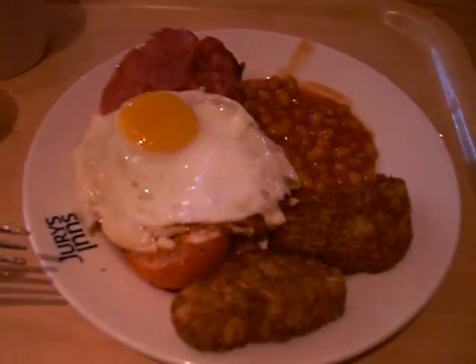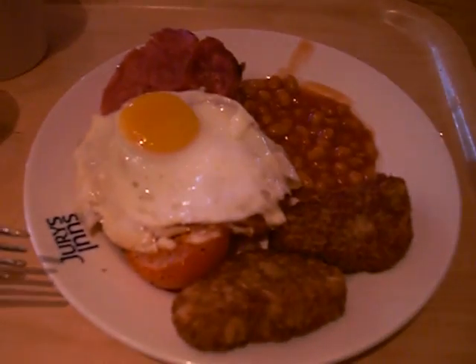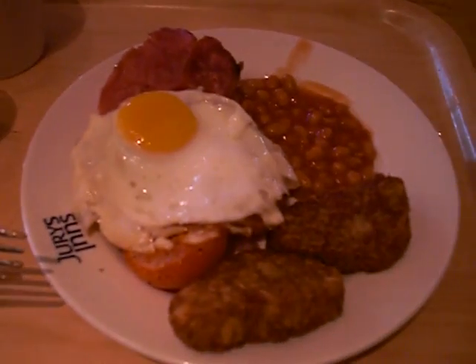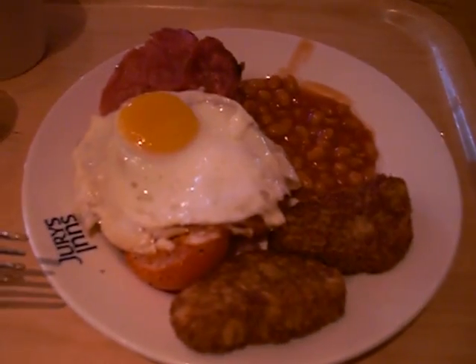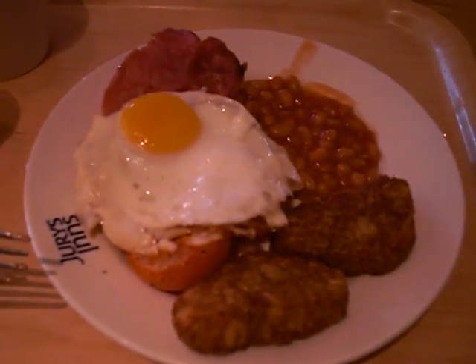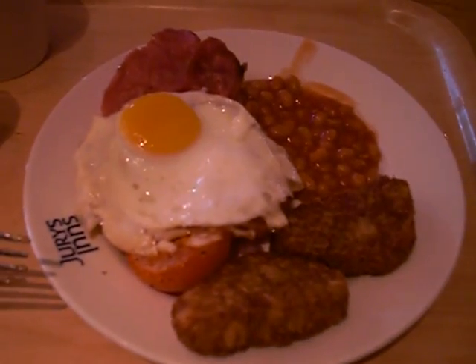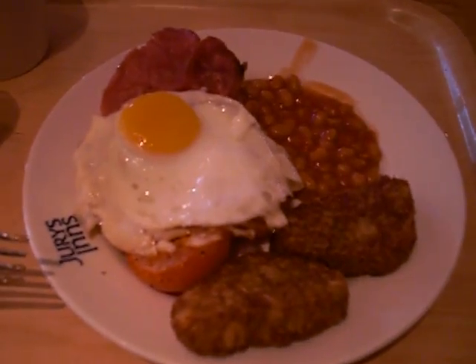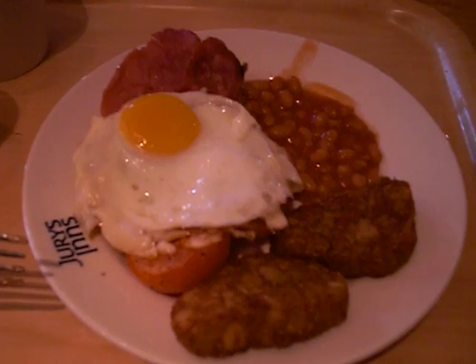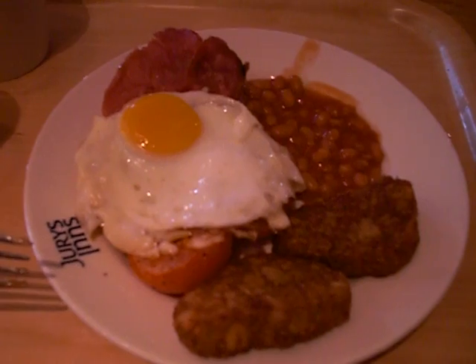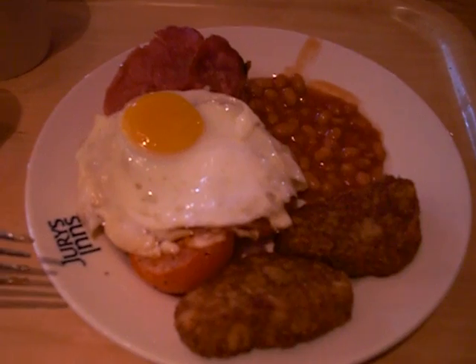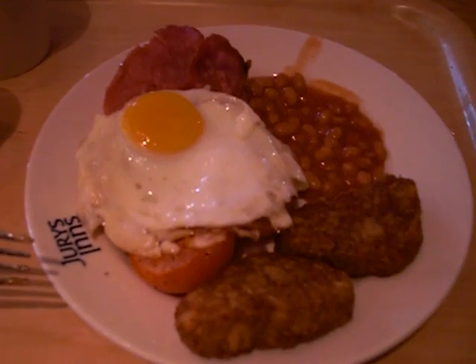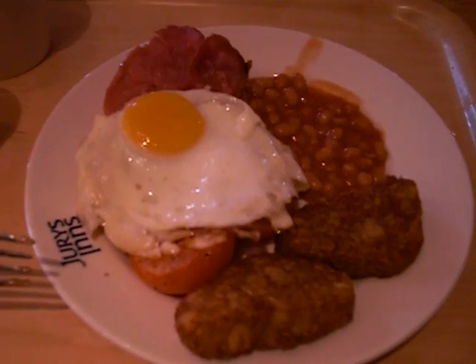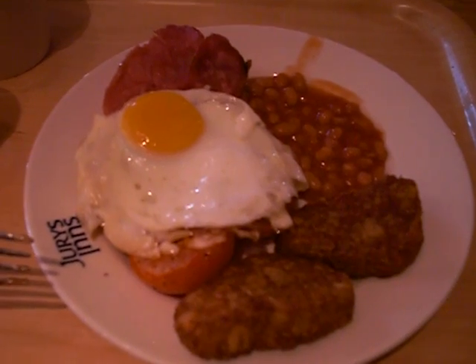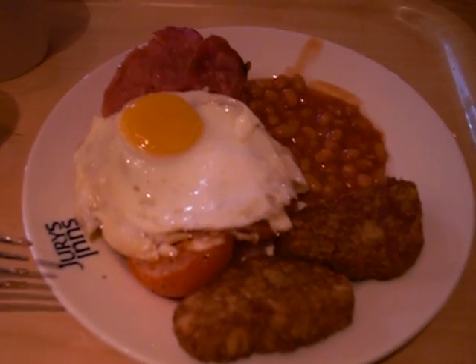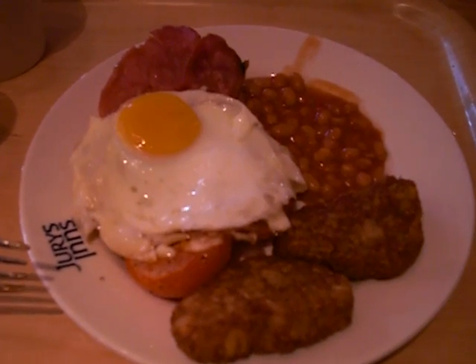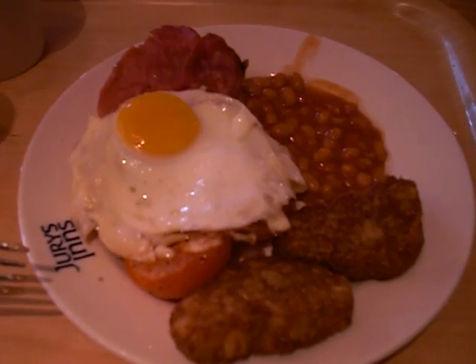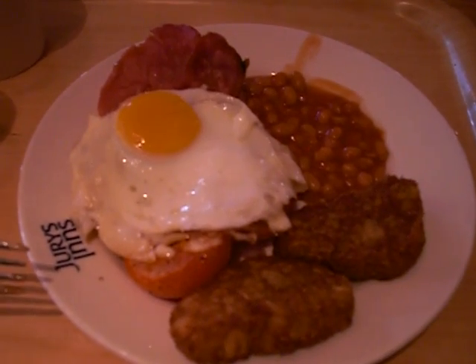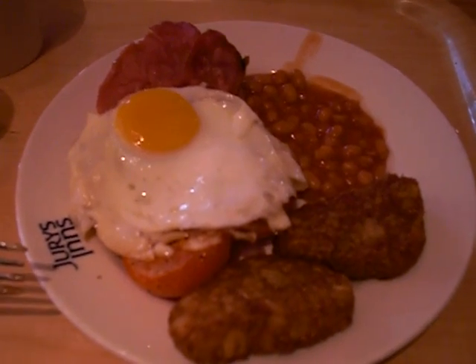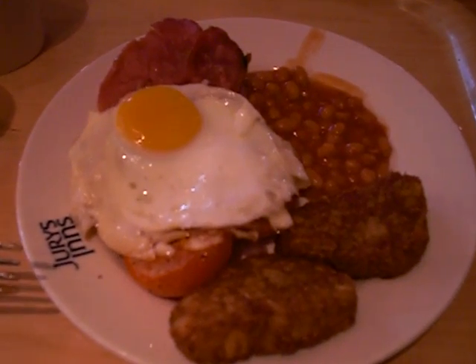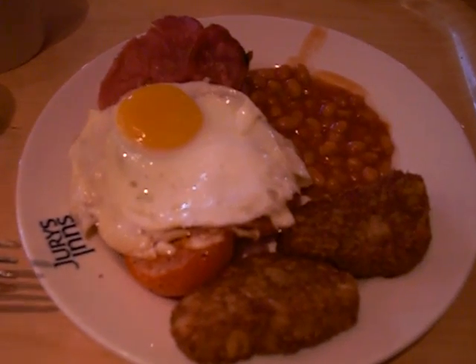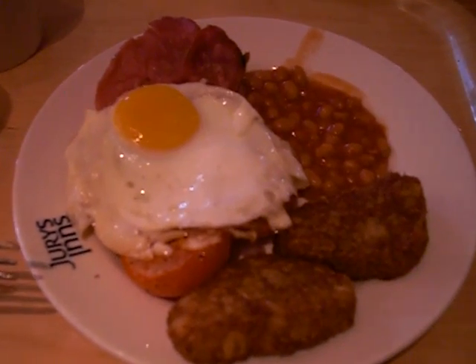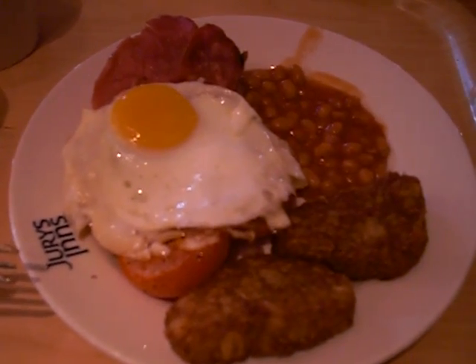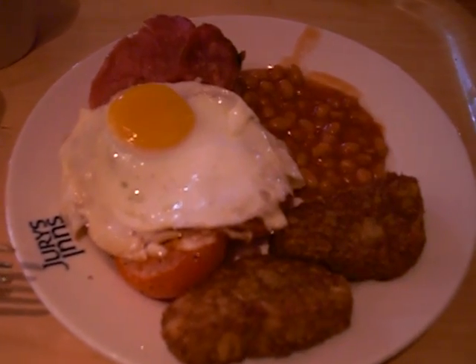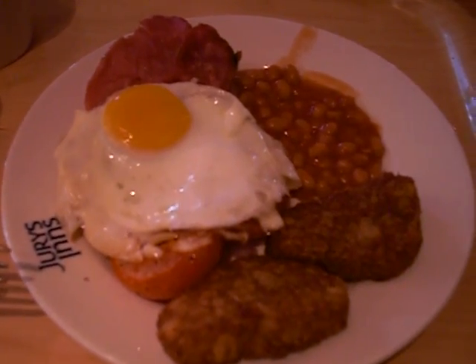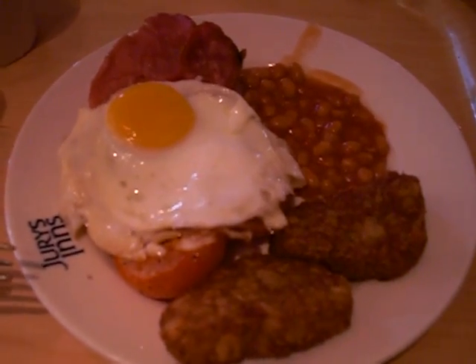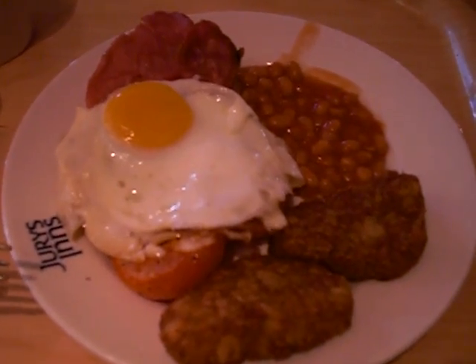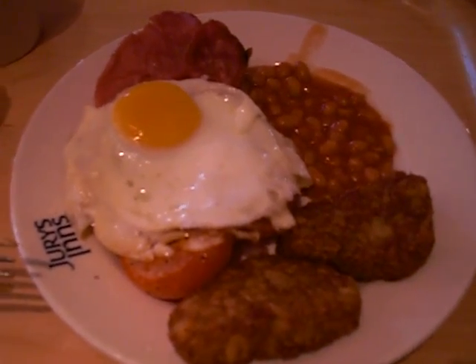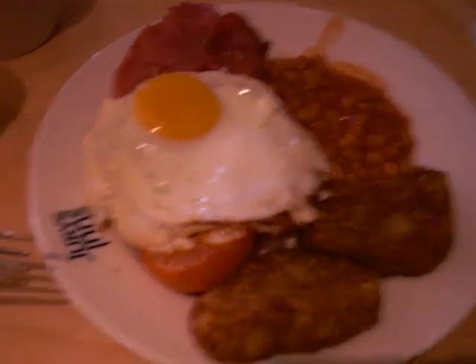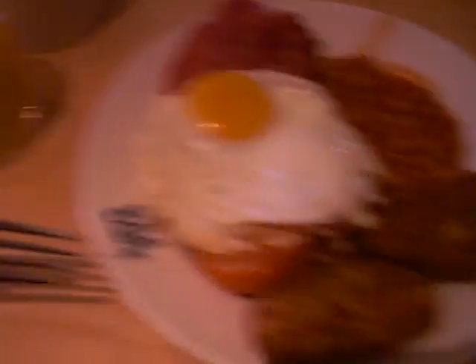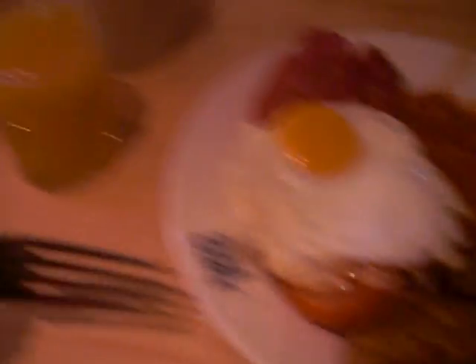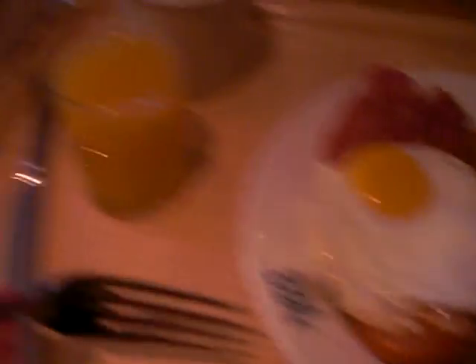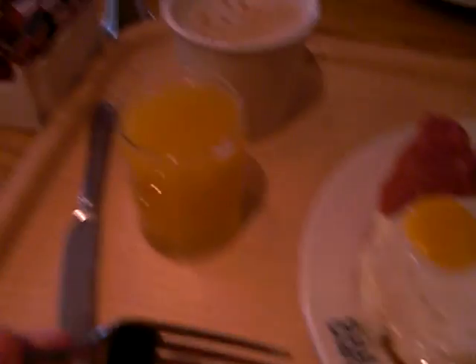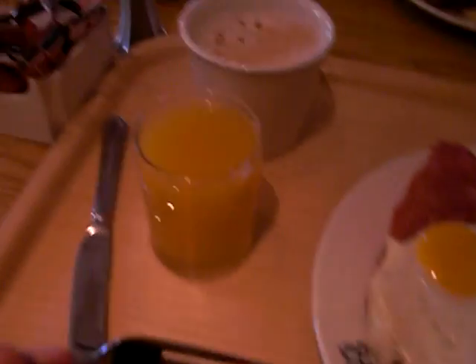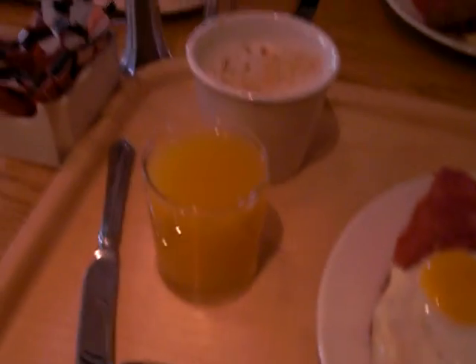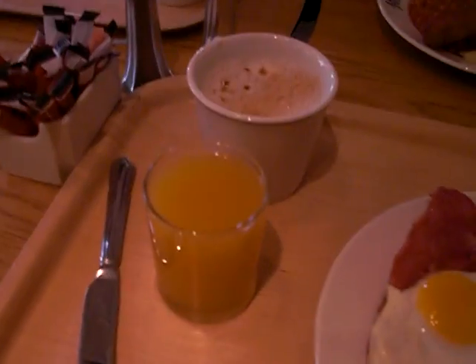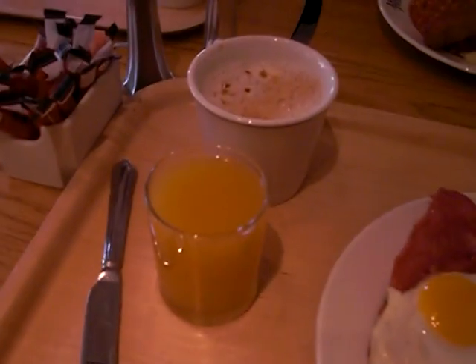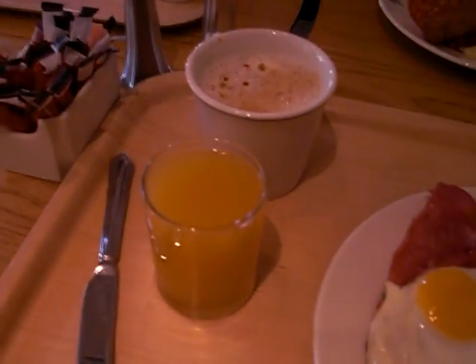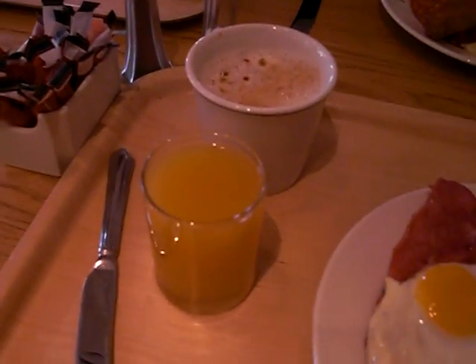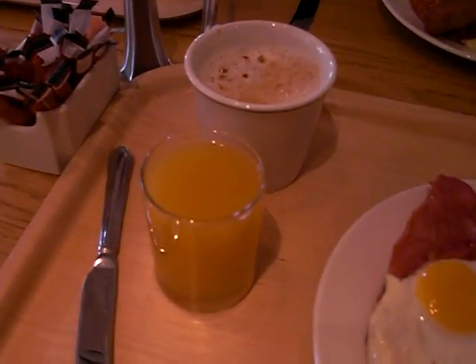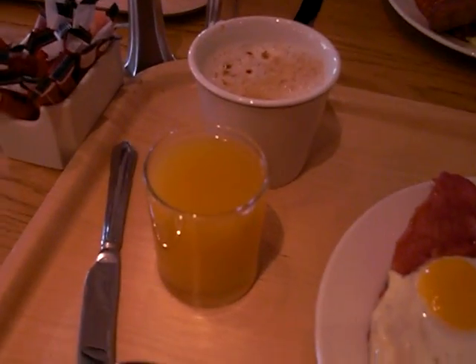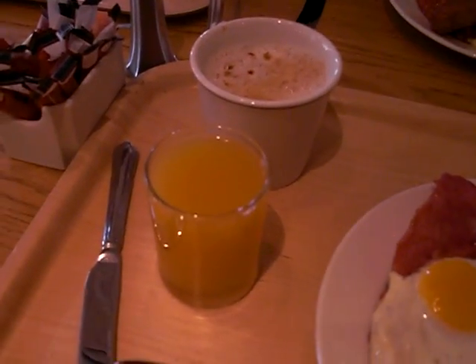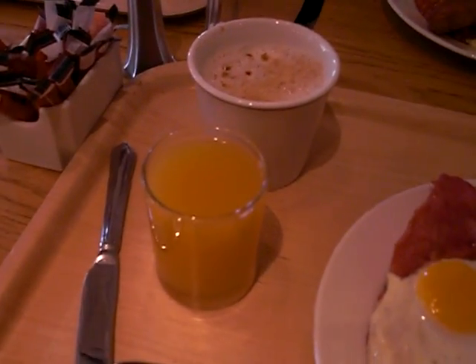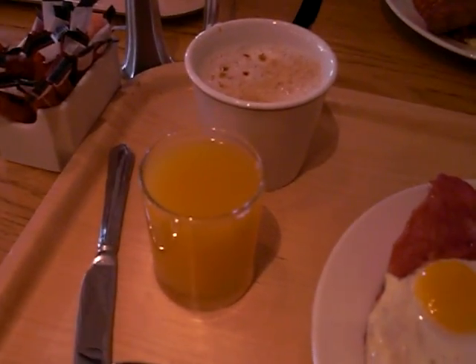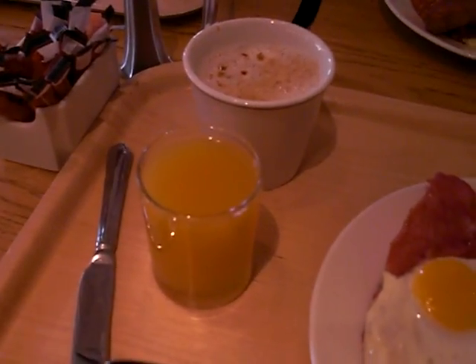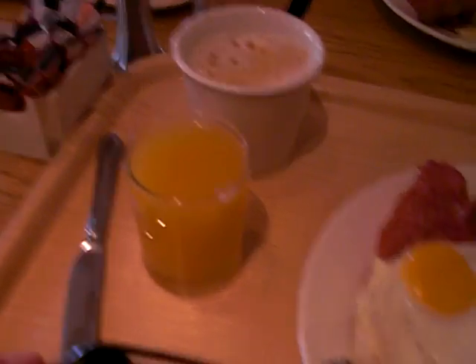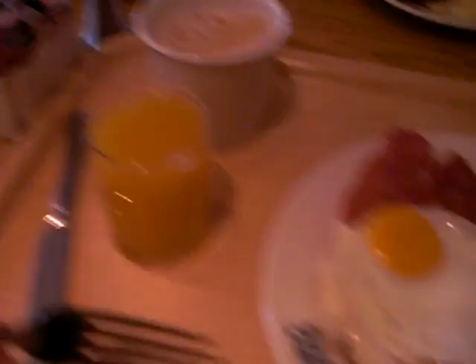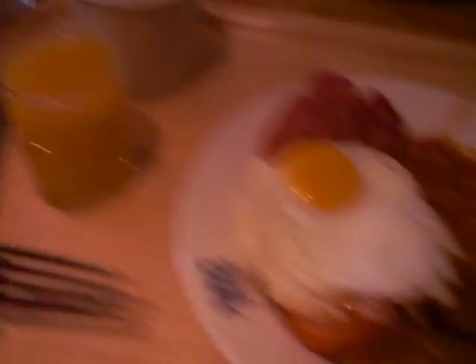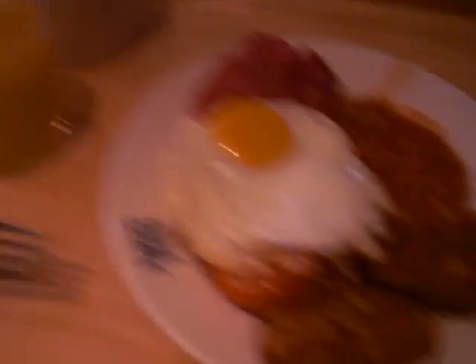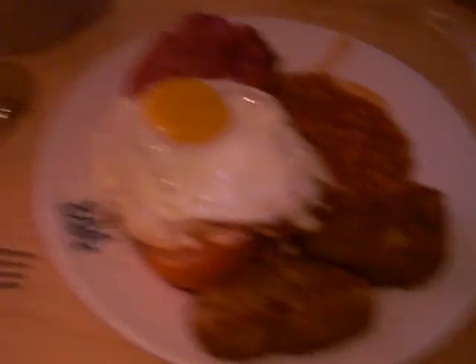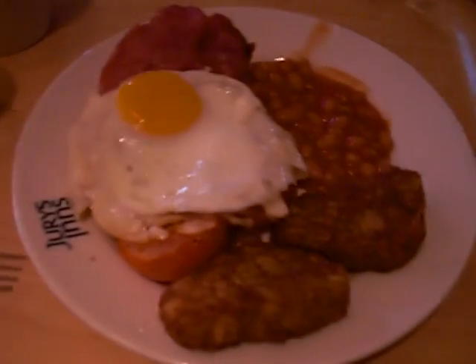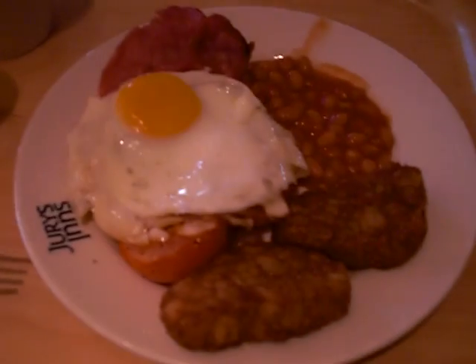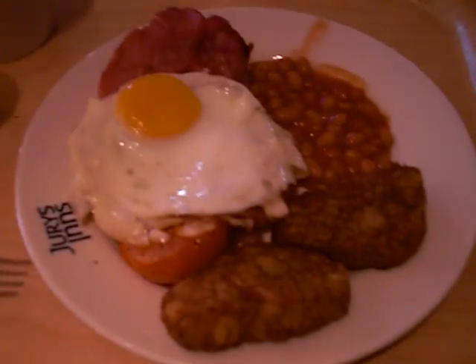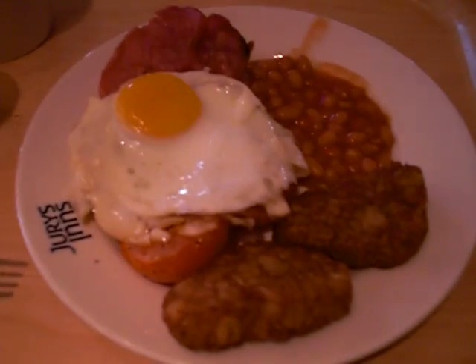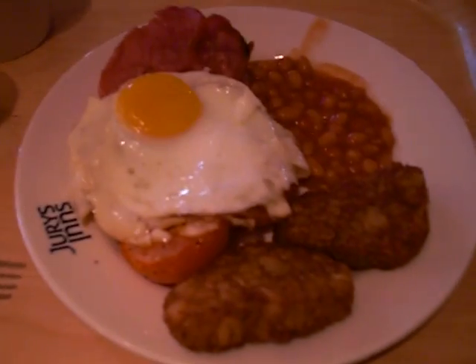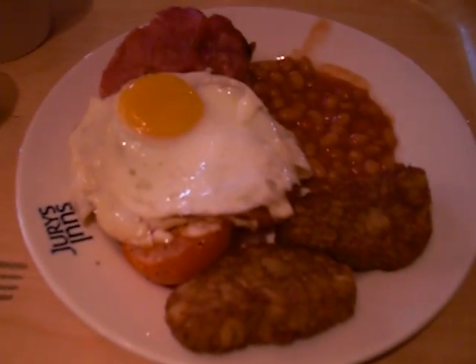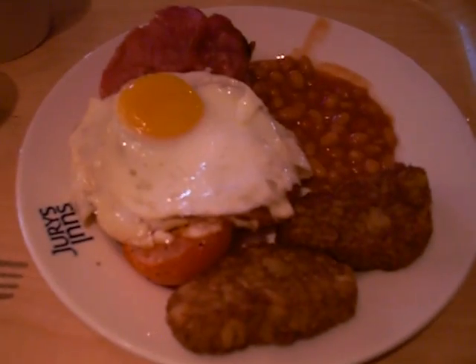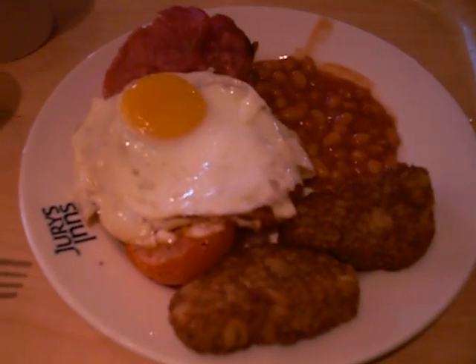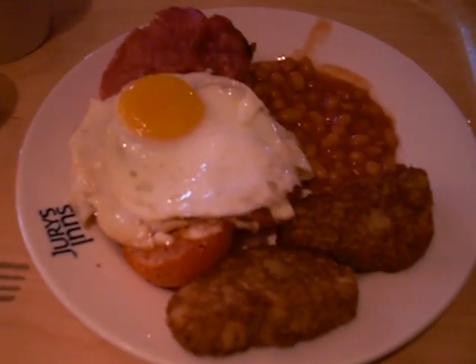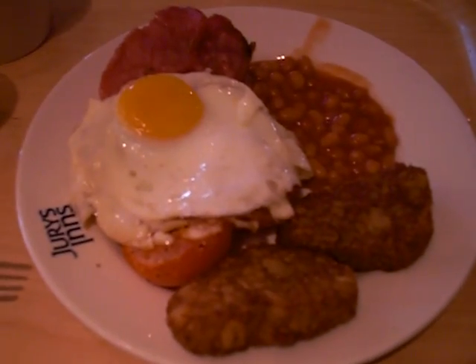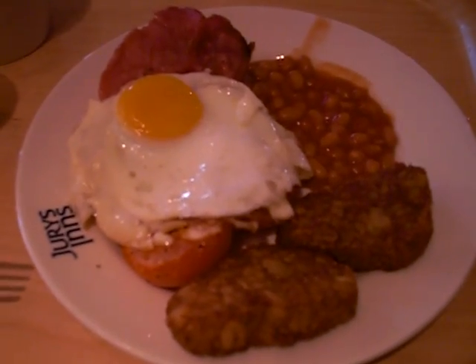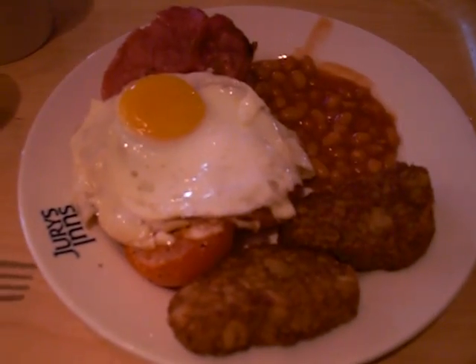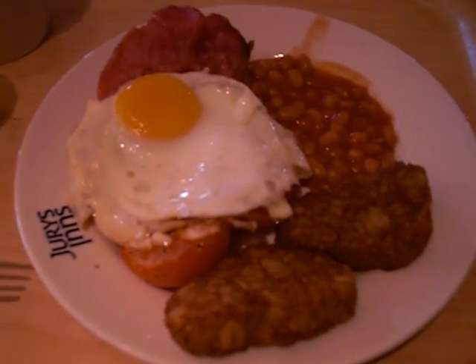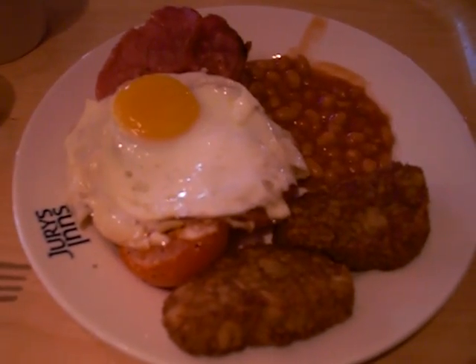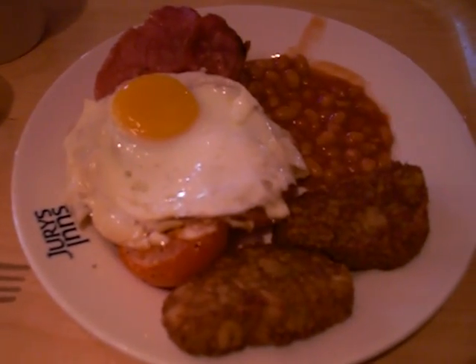So there you go, that's an English breakfast. I should have tea but I've got coffee instead, but there you go — an English breakfast.